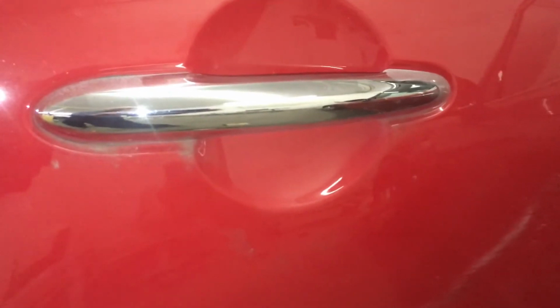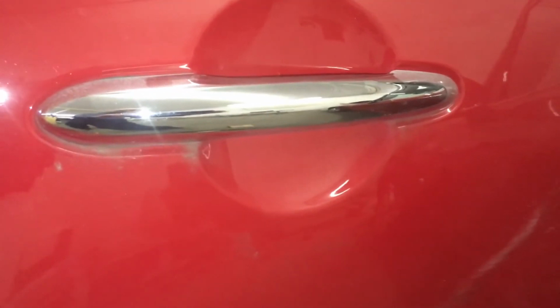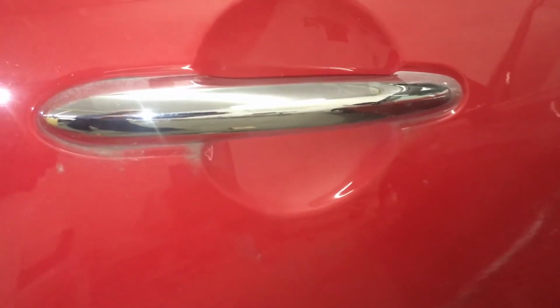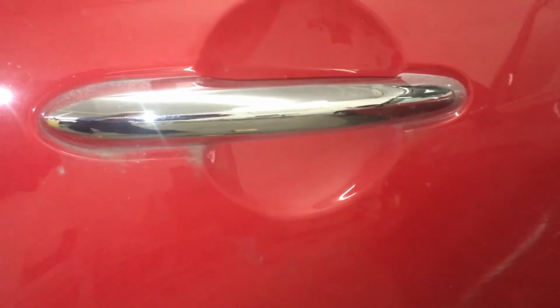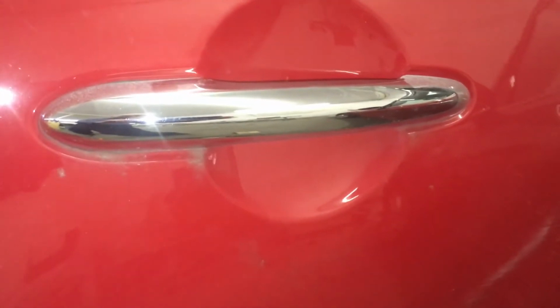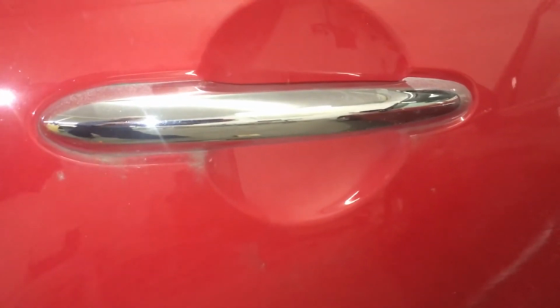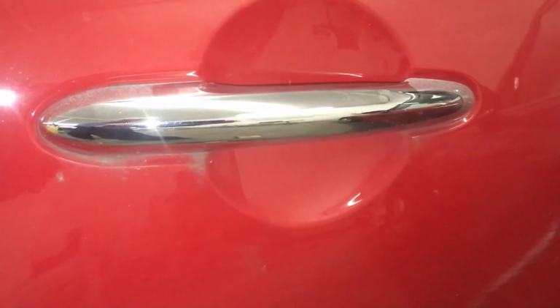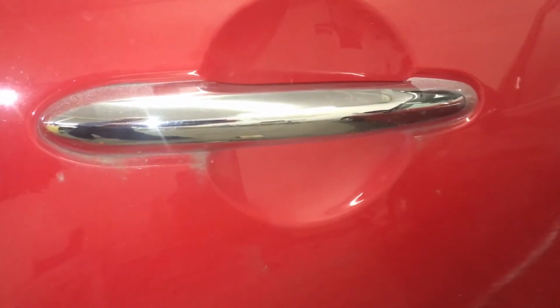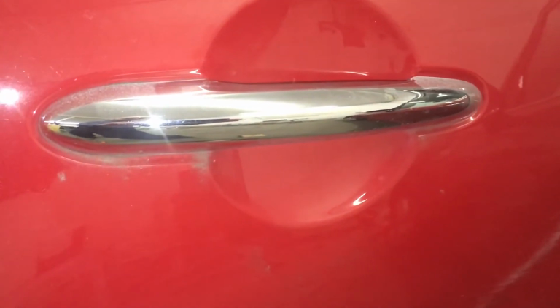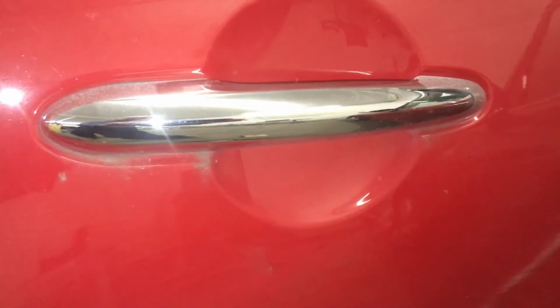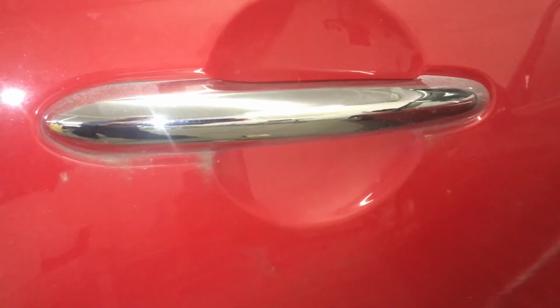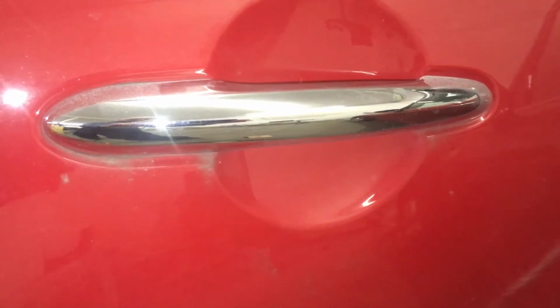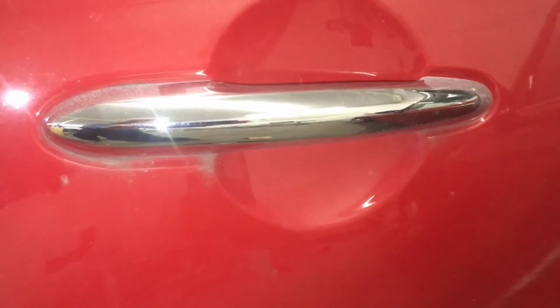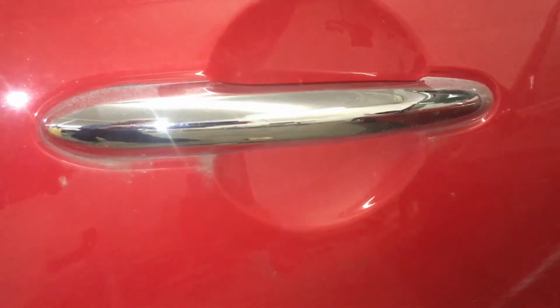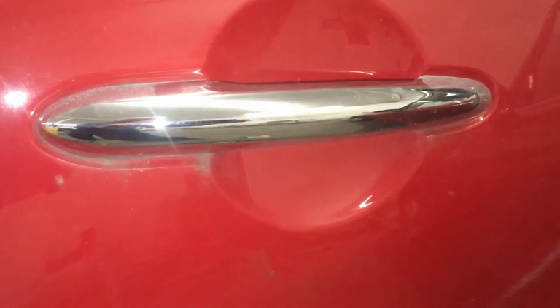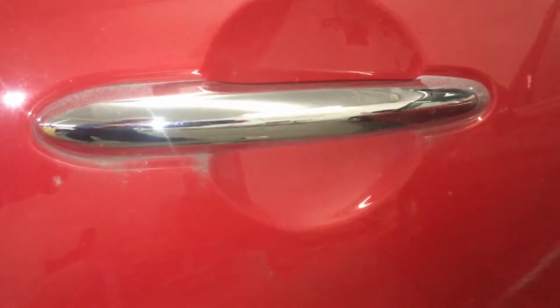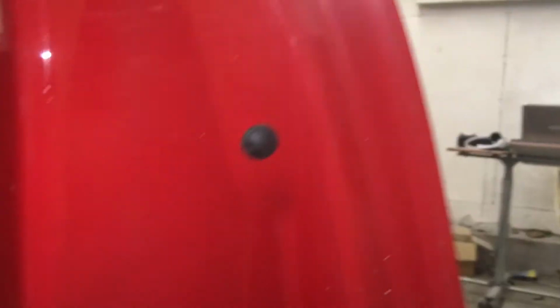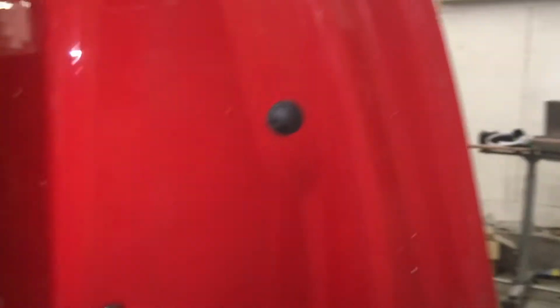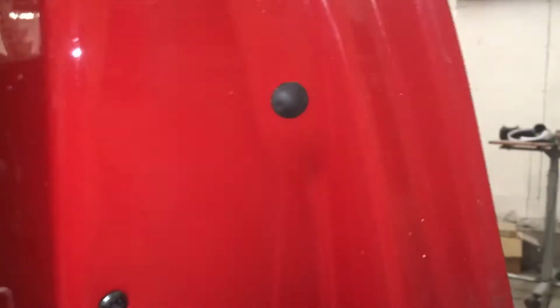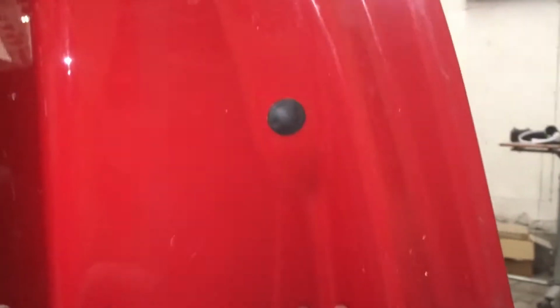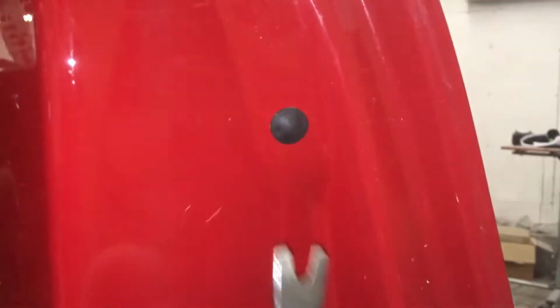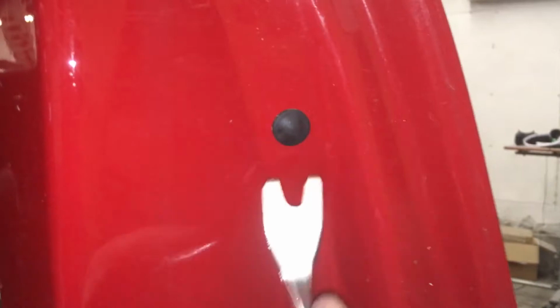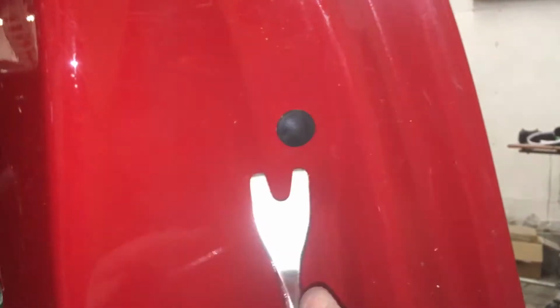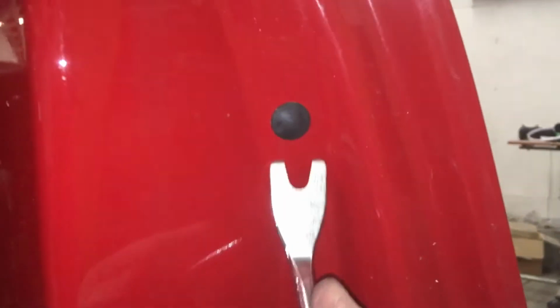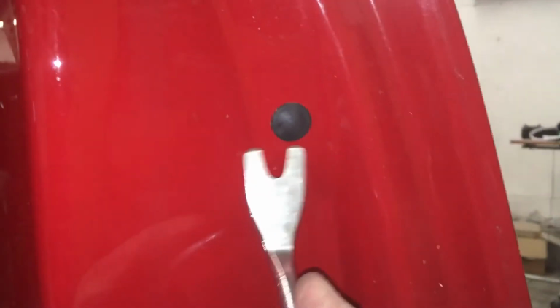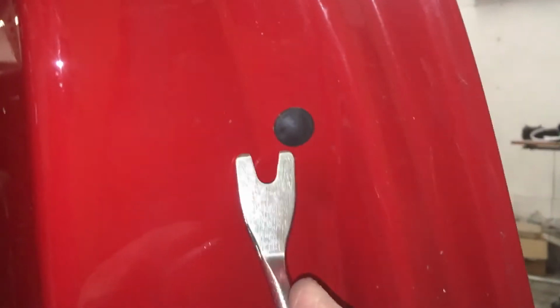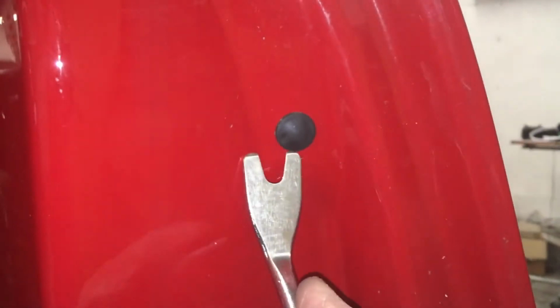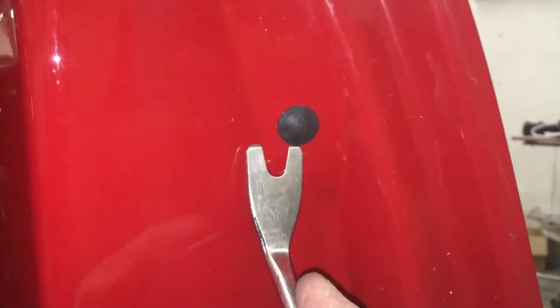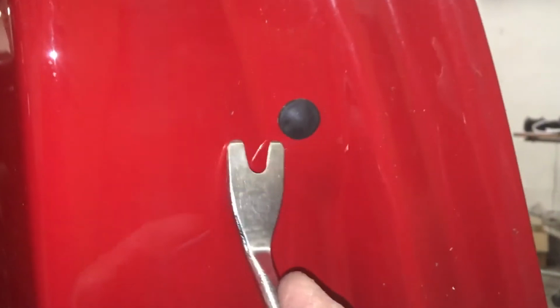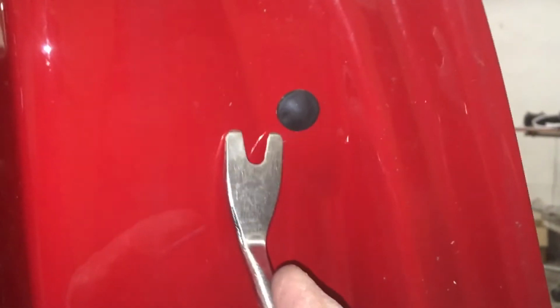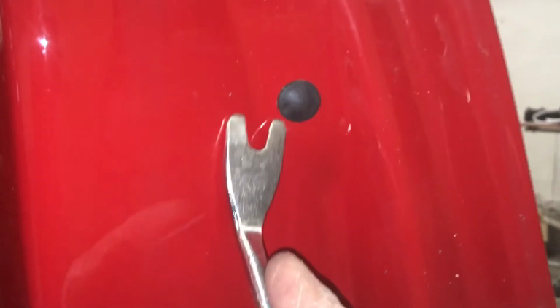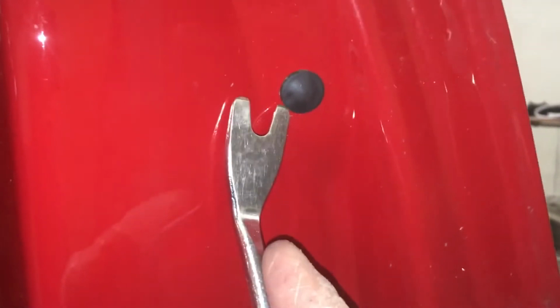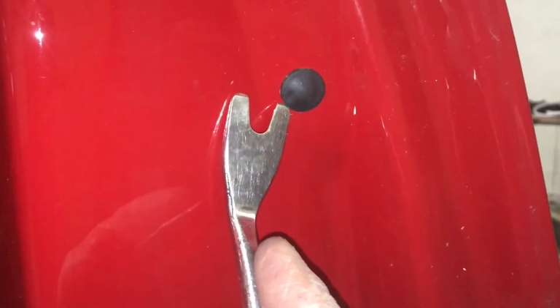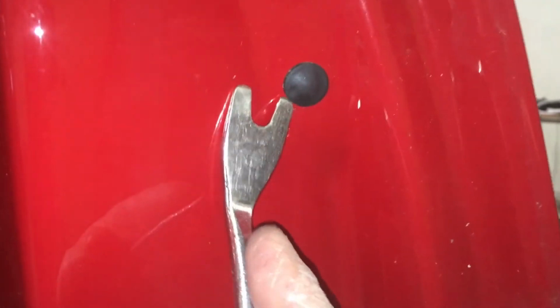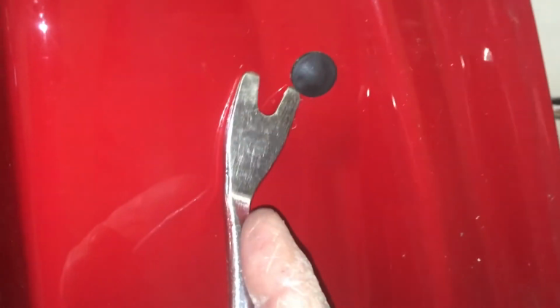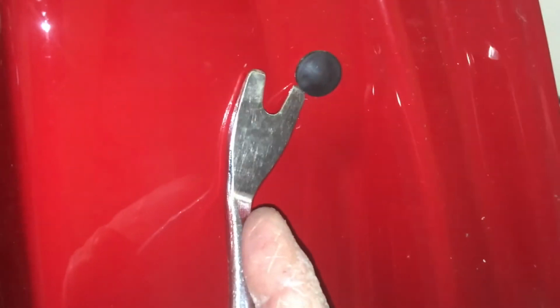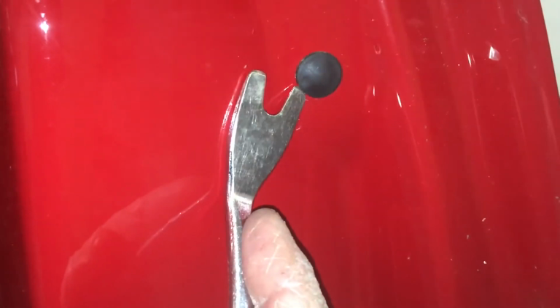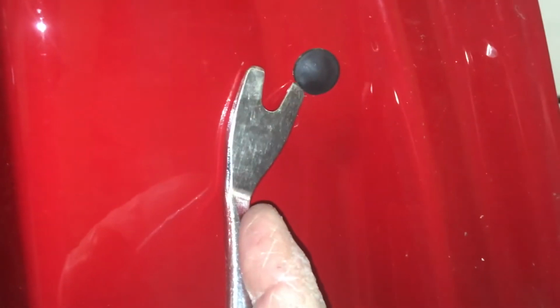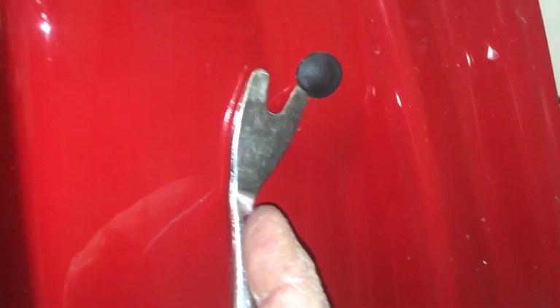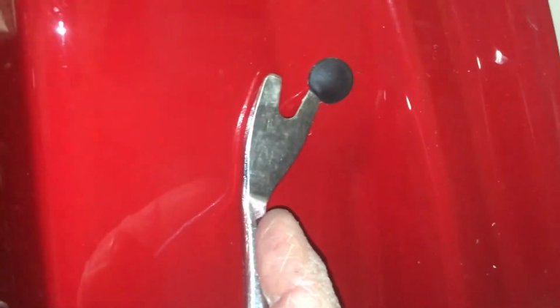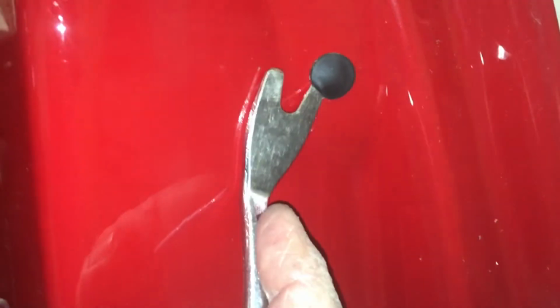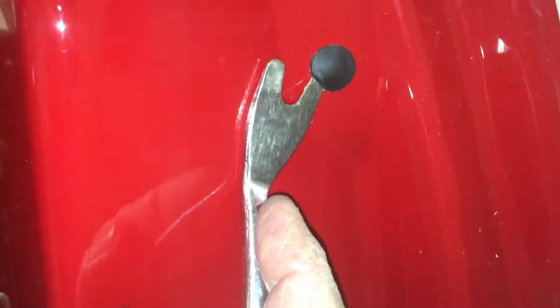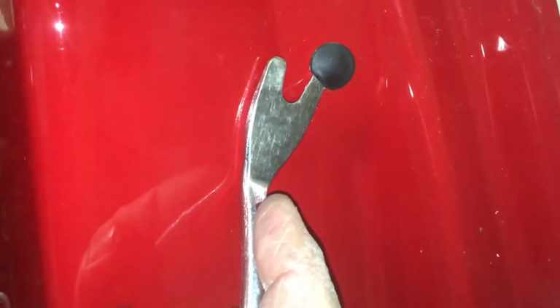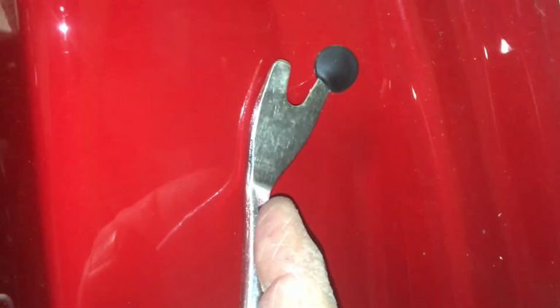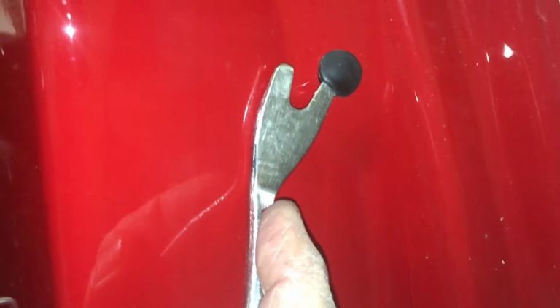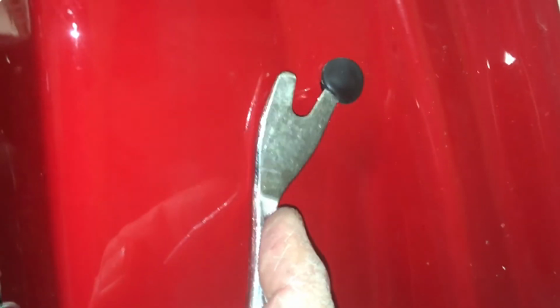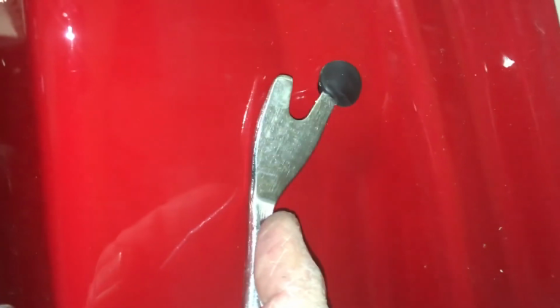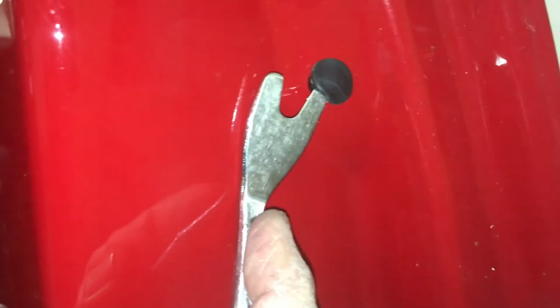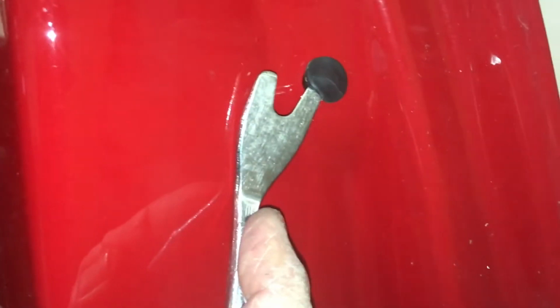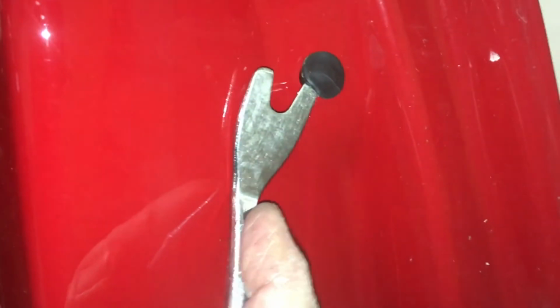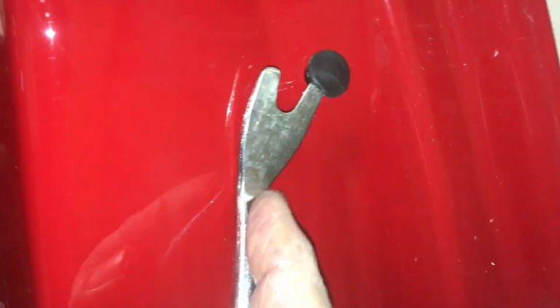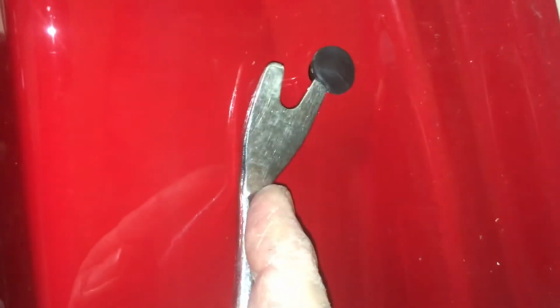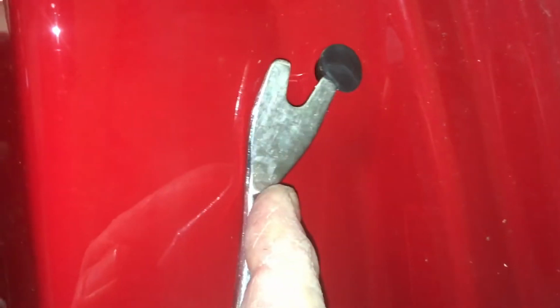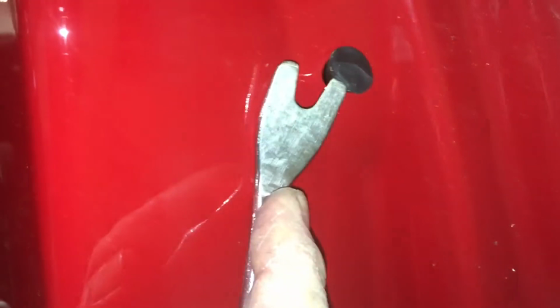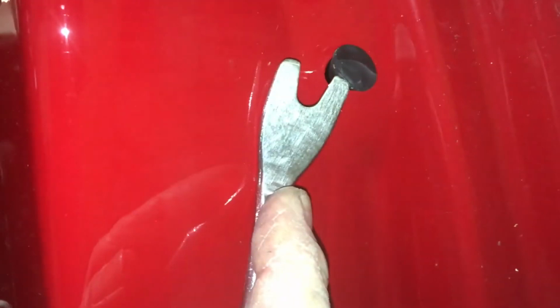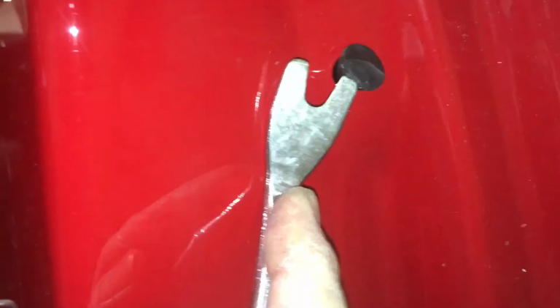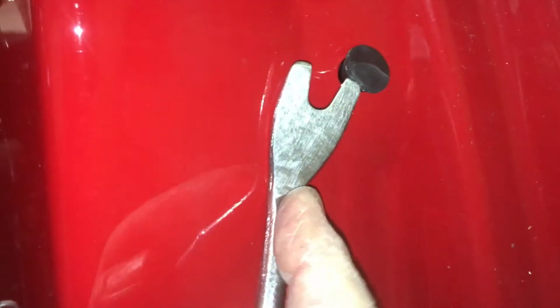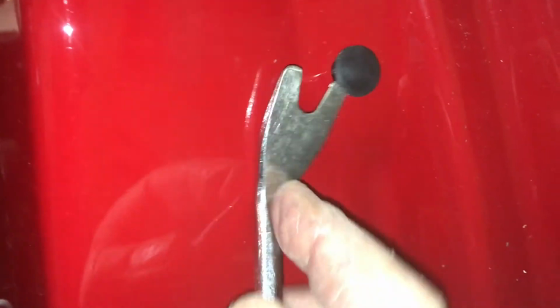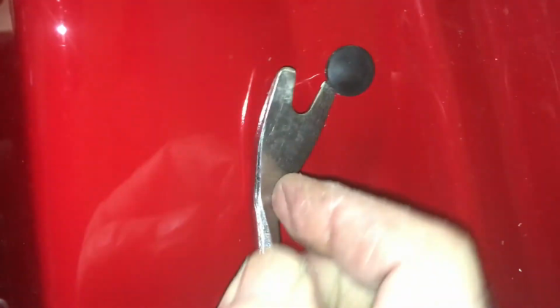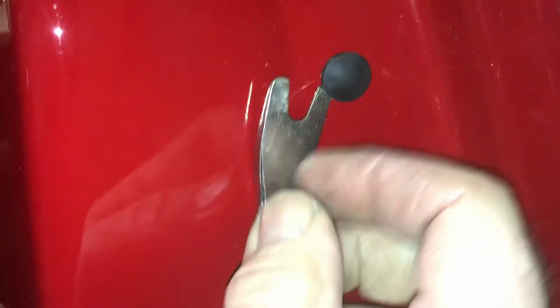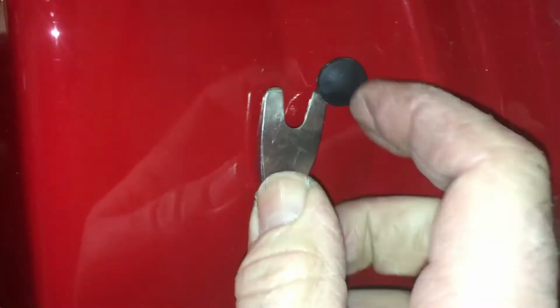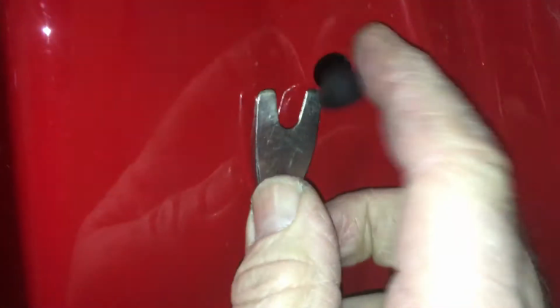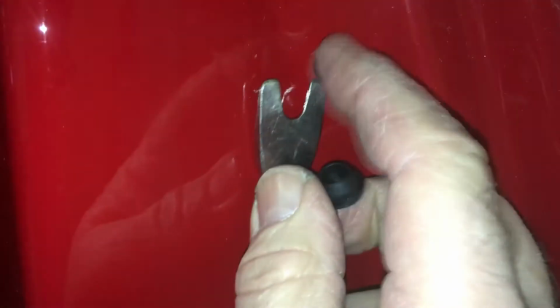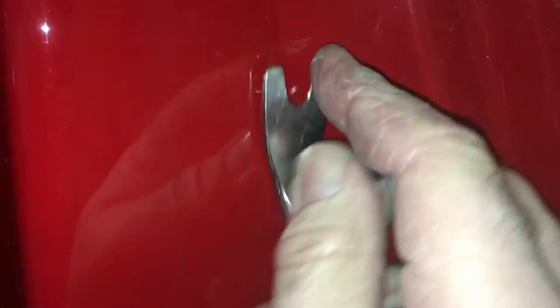Just on the inside of the door jamb is the ubiquitous rubber plug that exposes the access hole to remove the retaining plate.